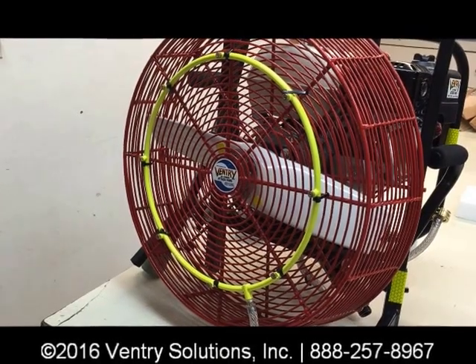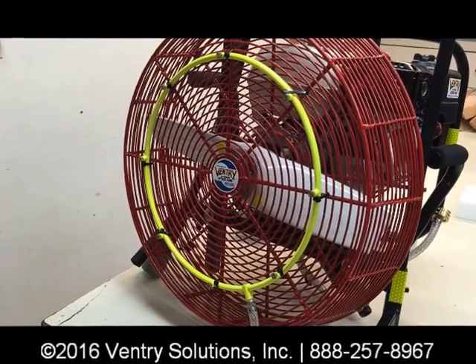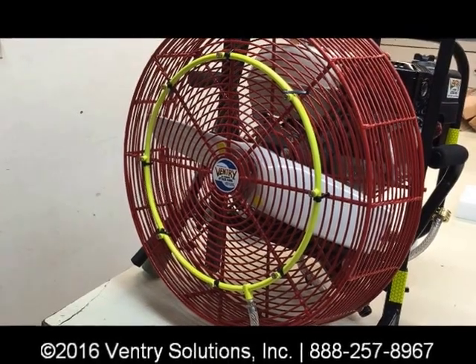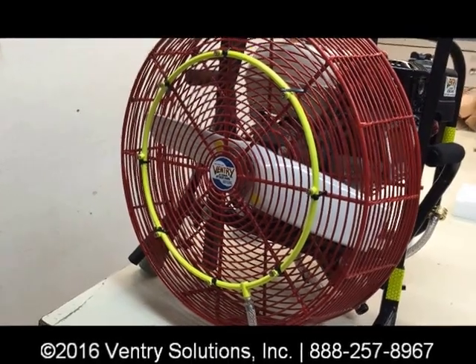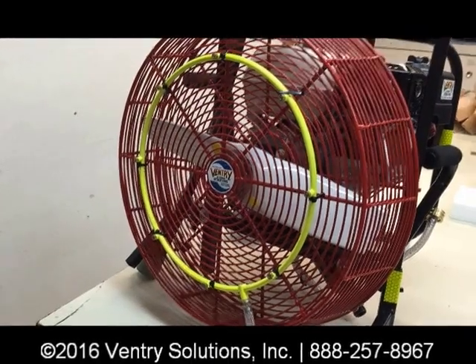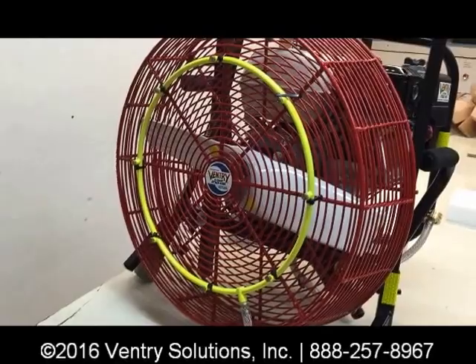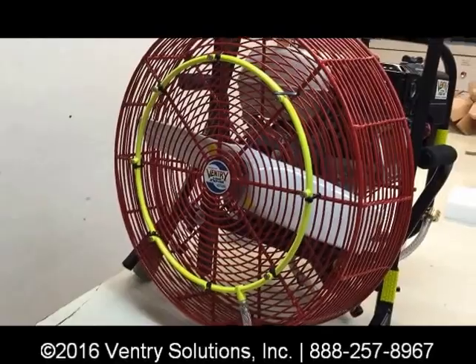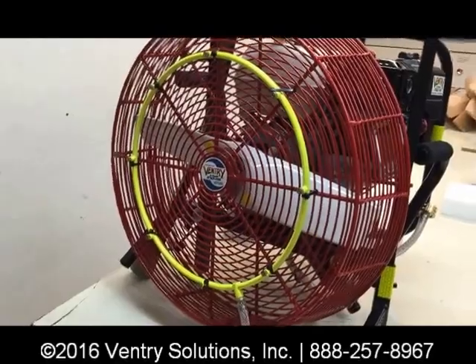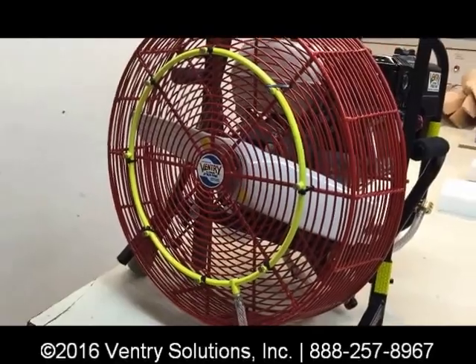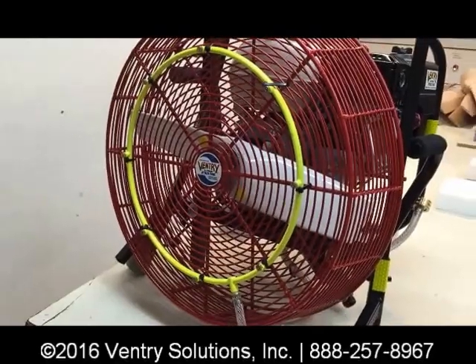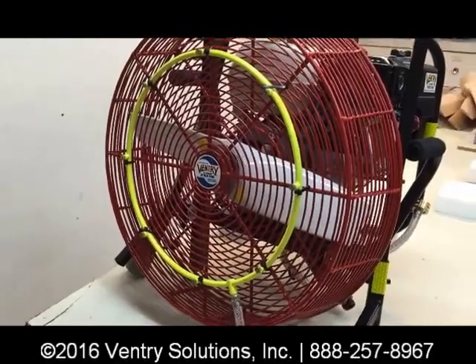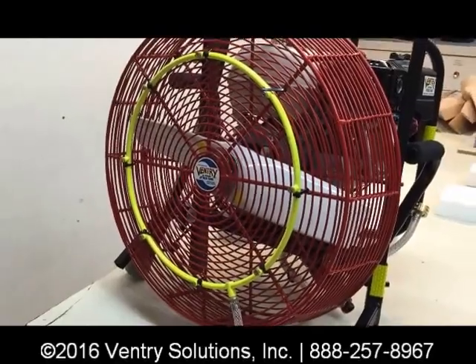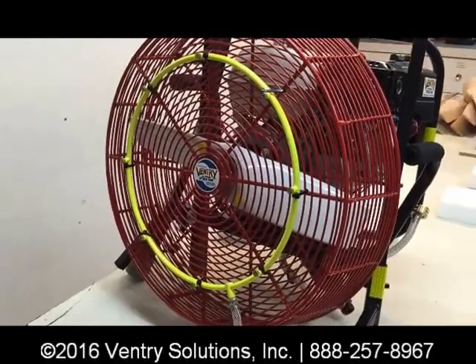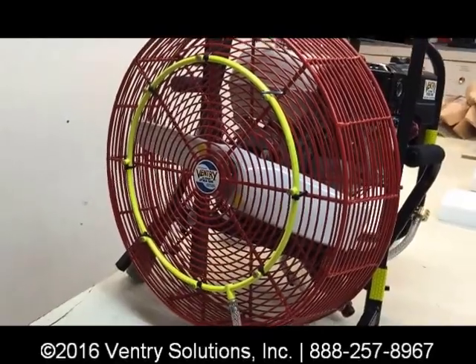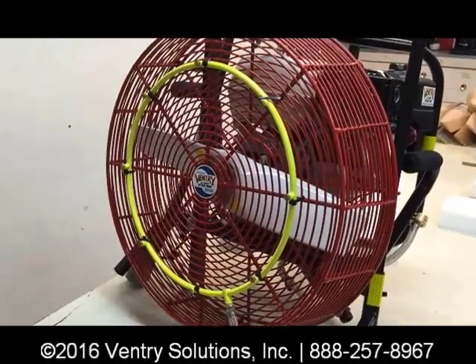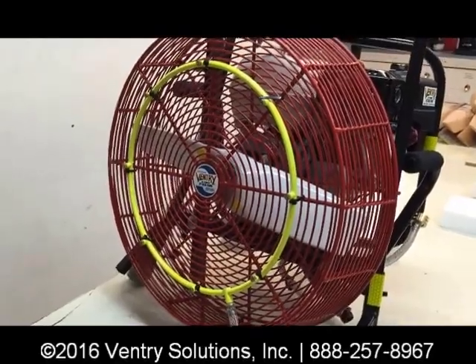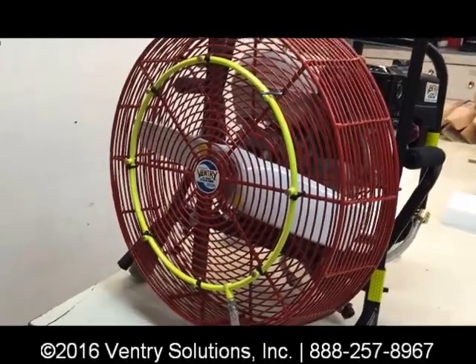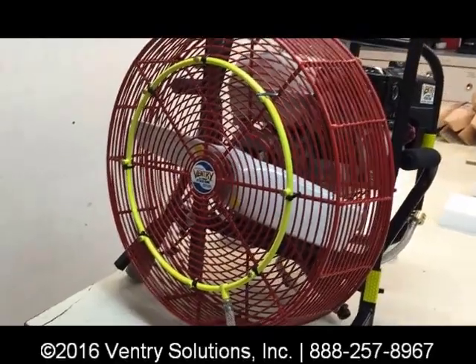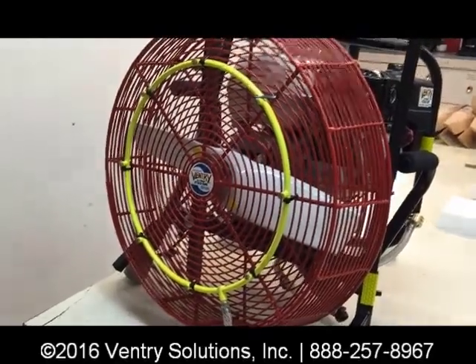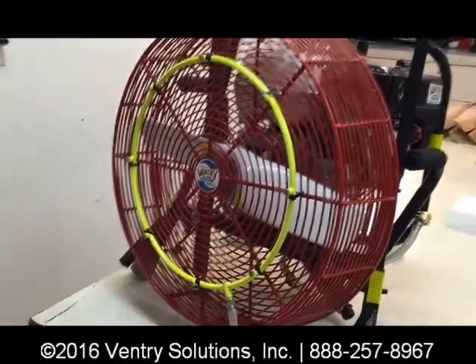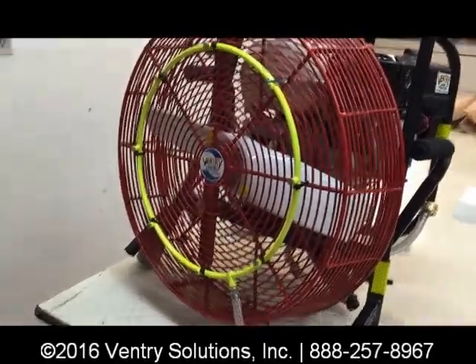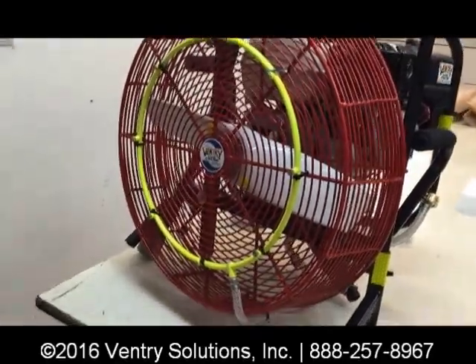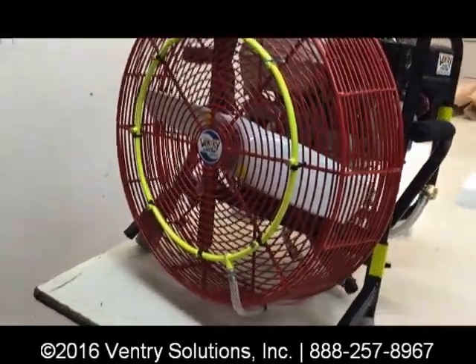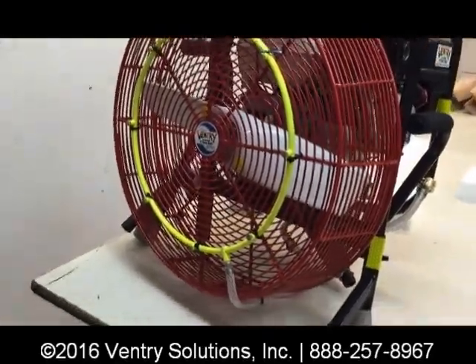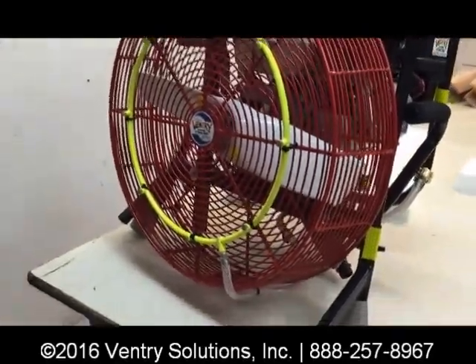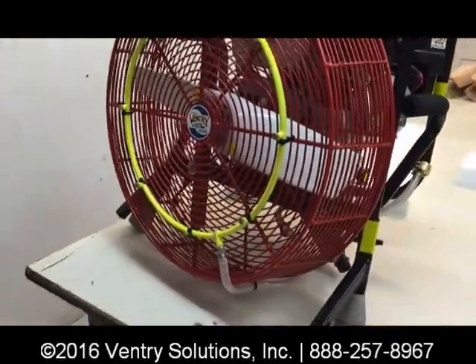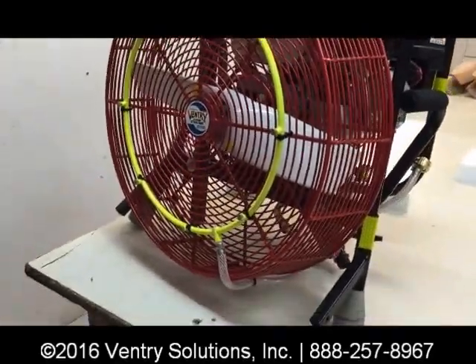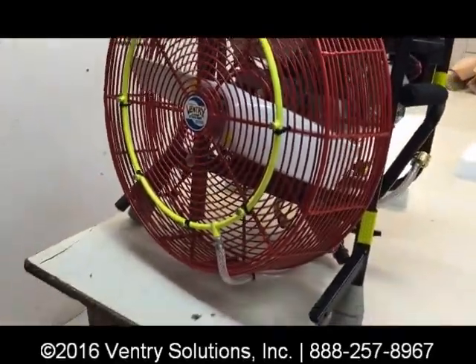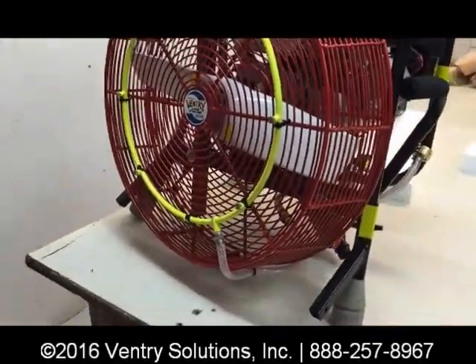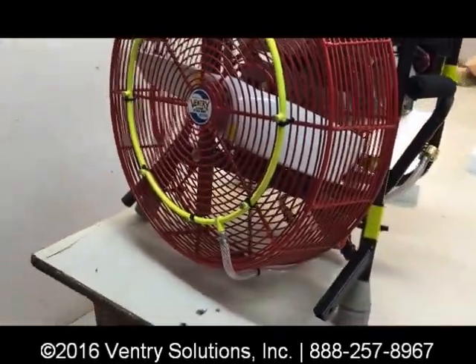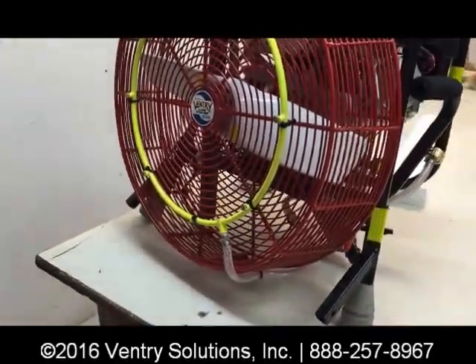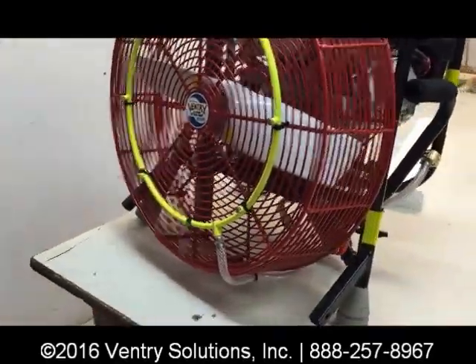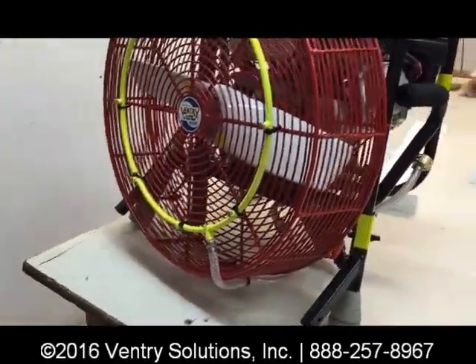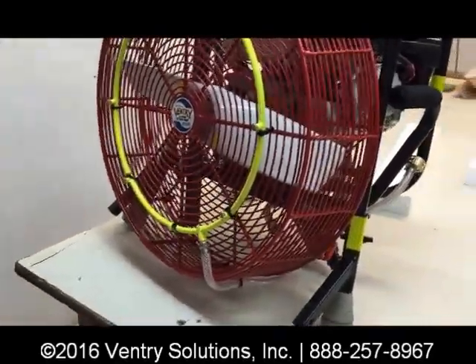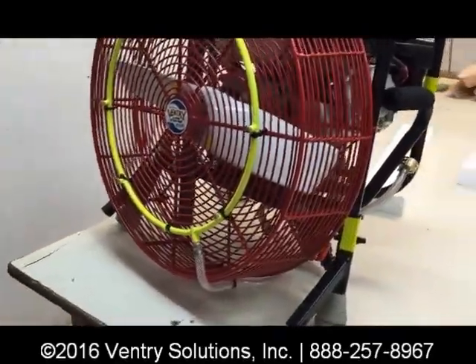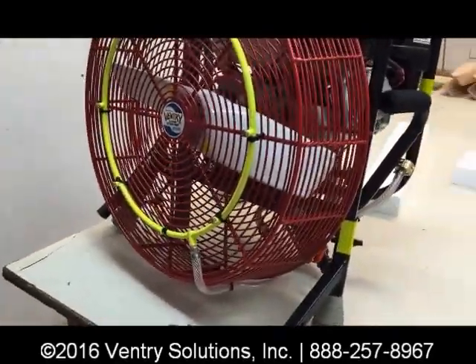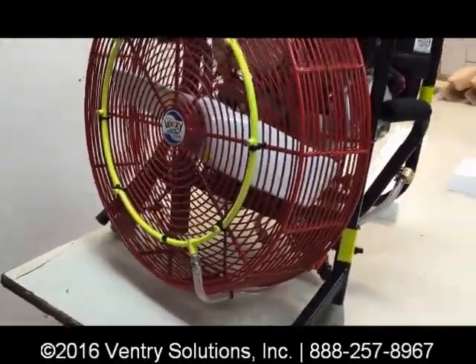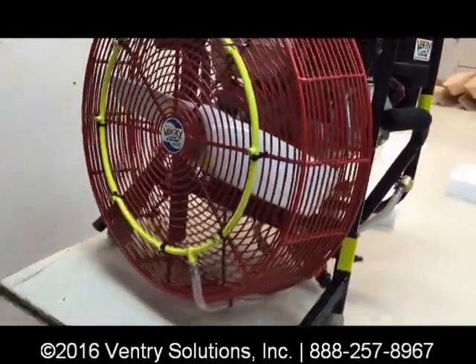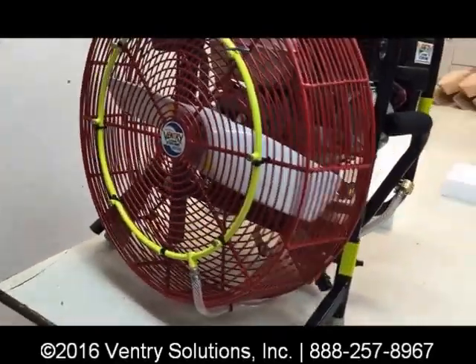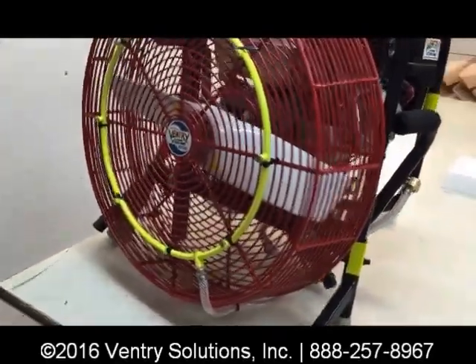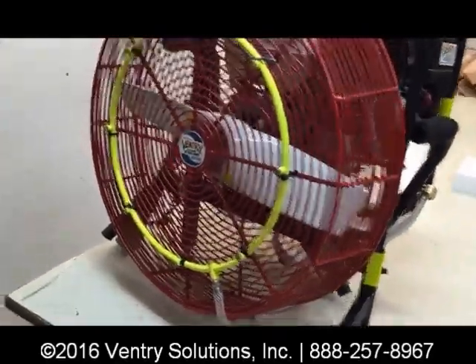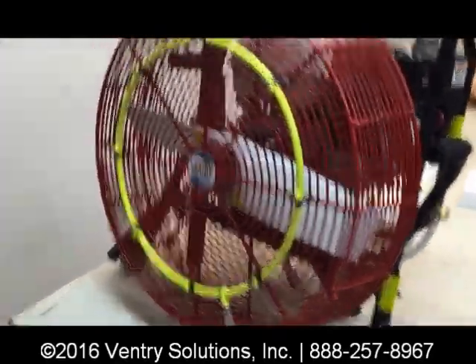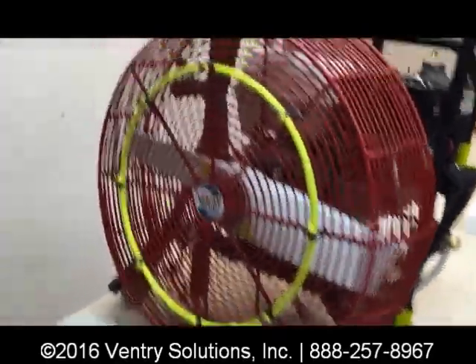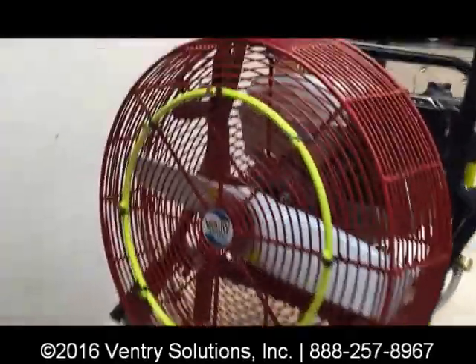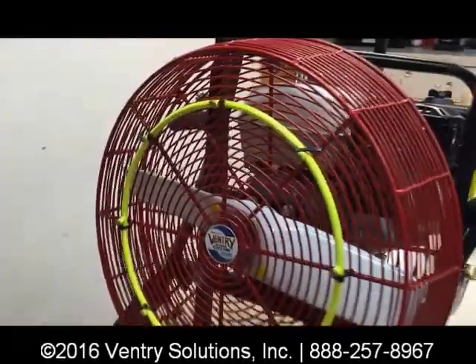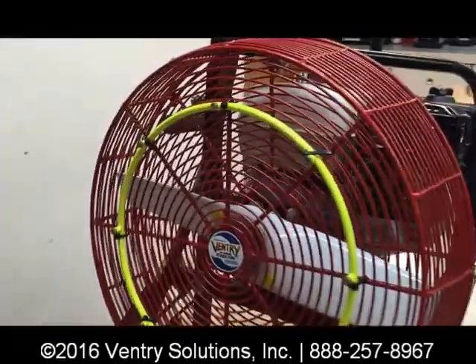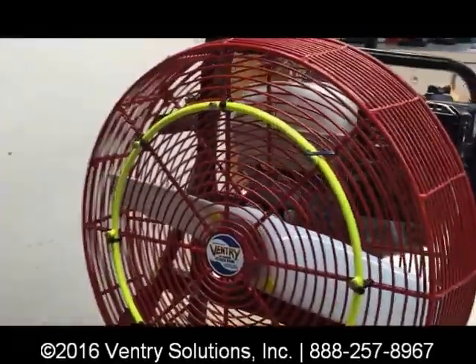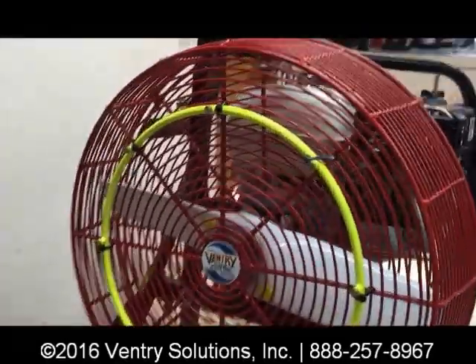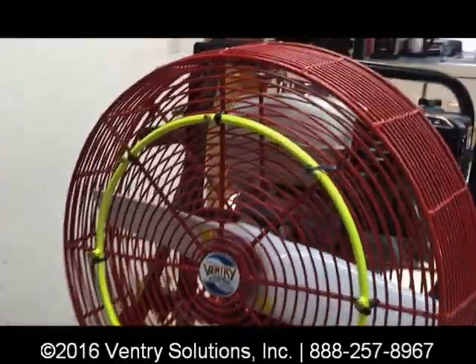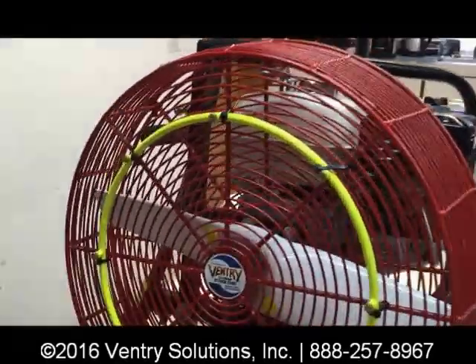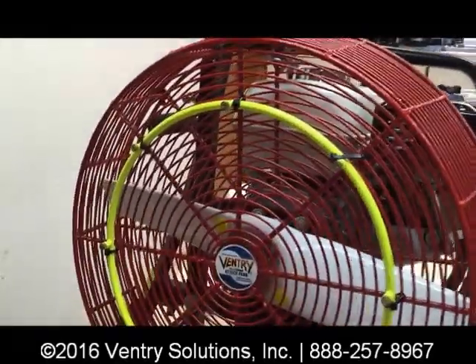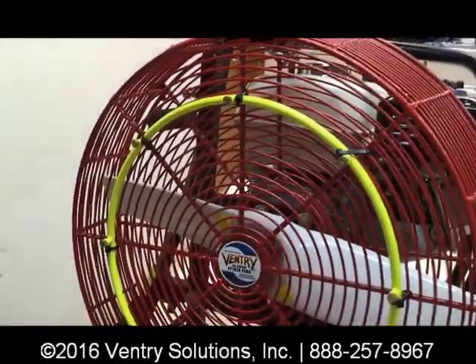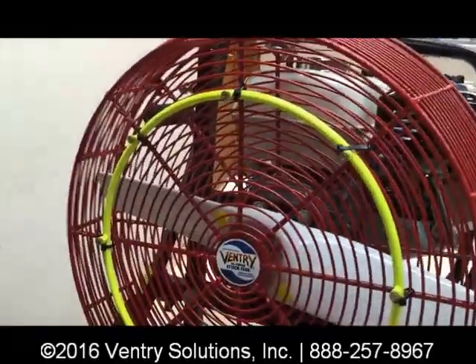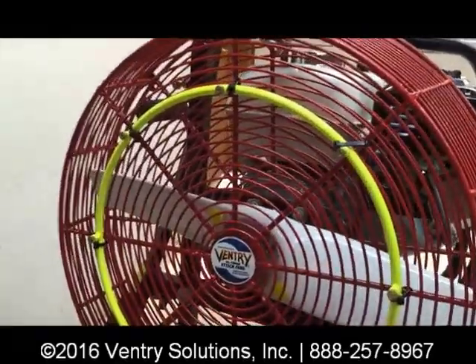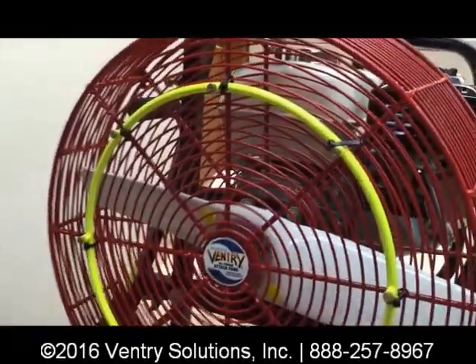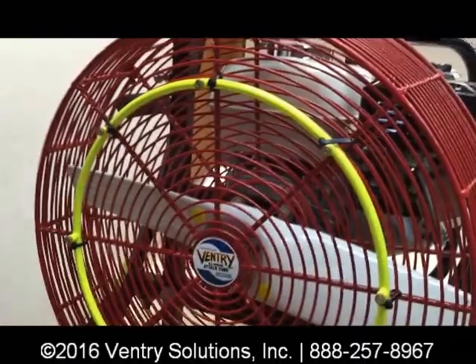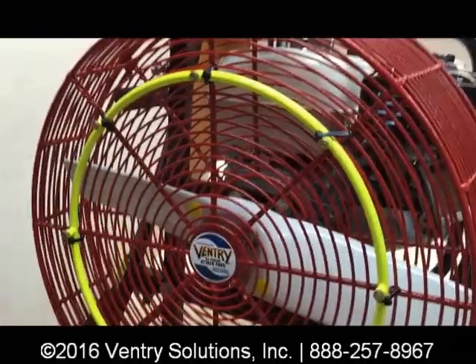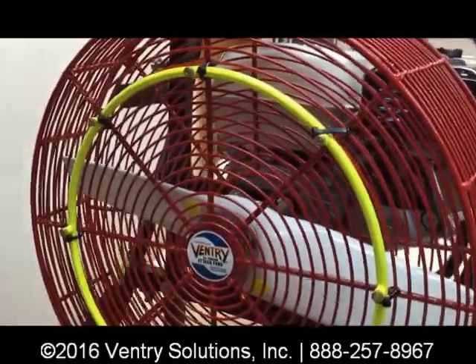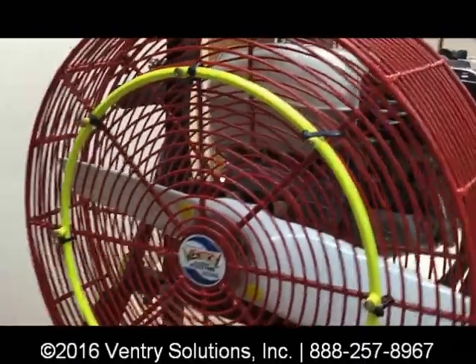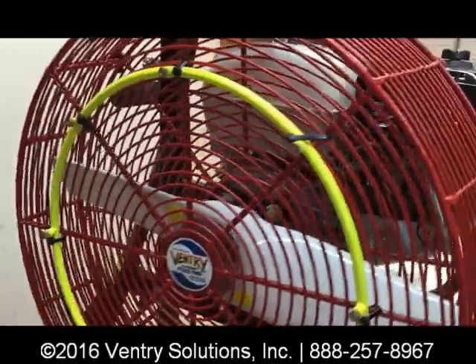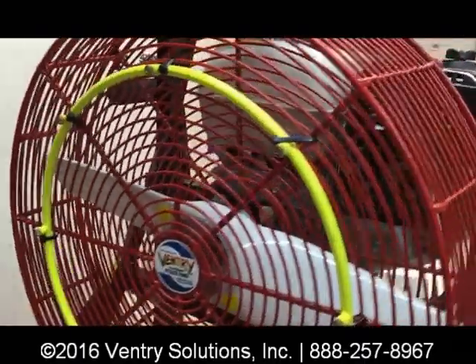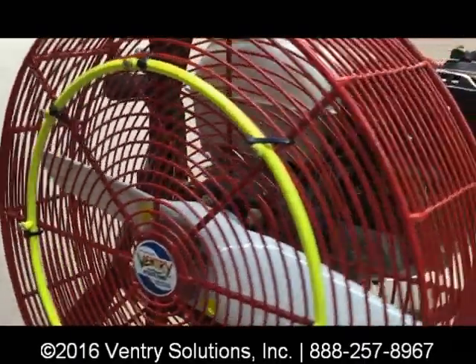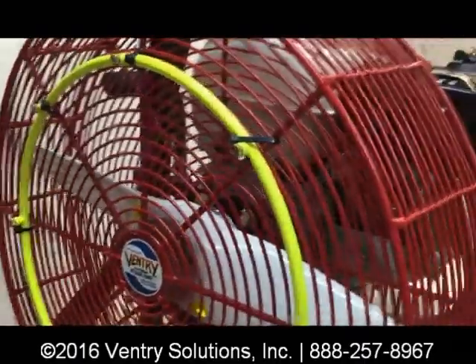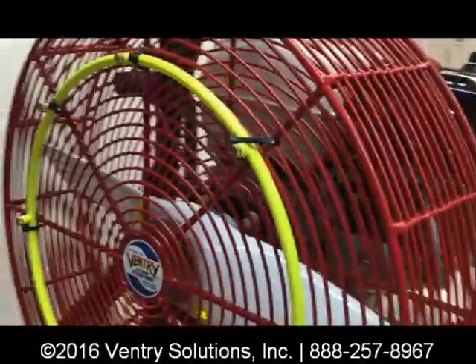Here we have a Ventry brand misting ring. We want to show how it's put on and what the components are. It's got eight nozzles.